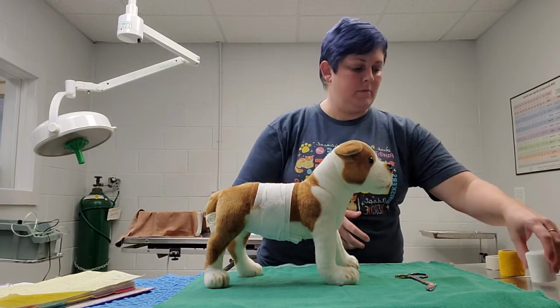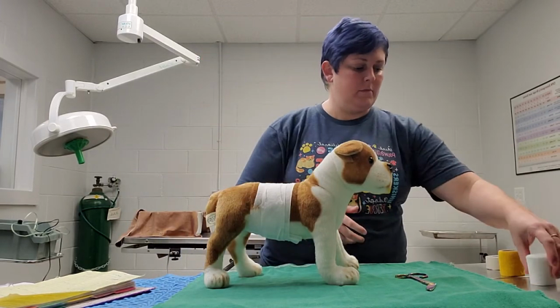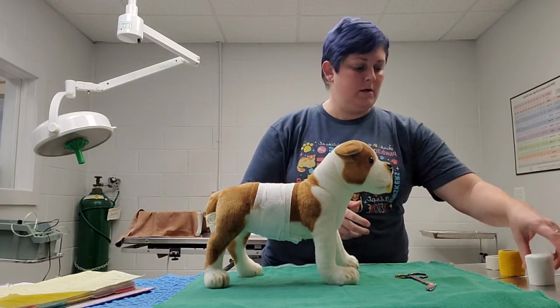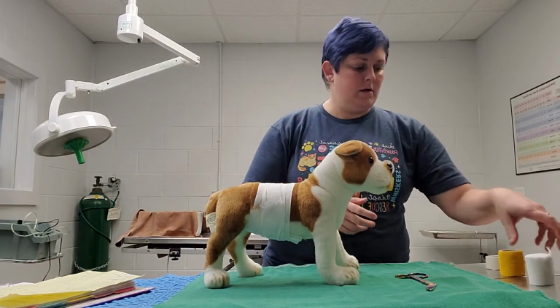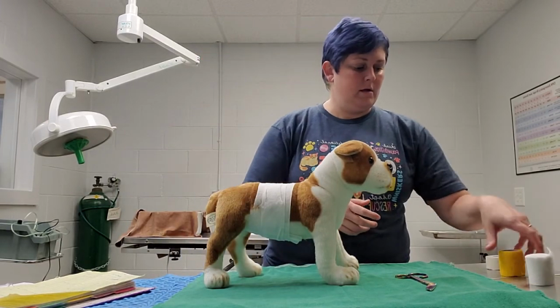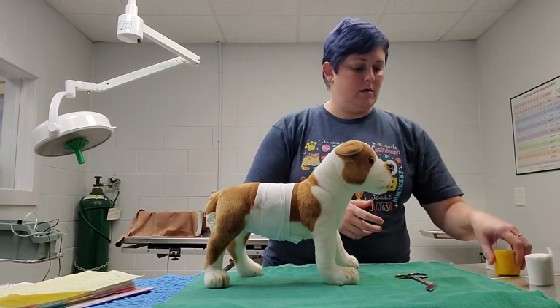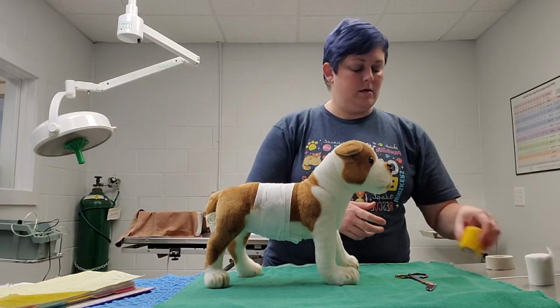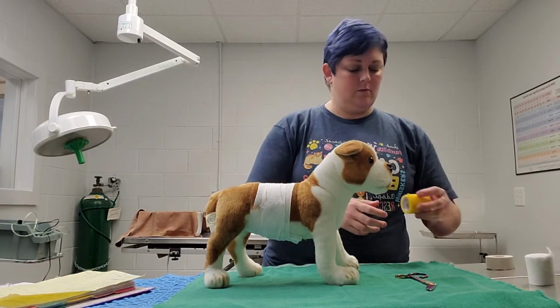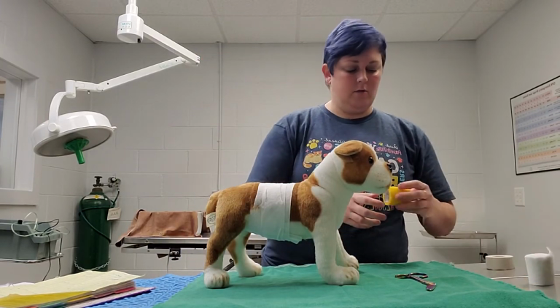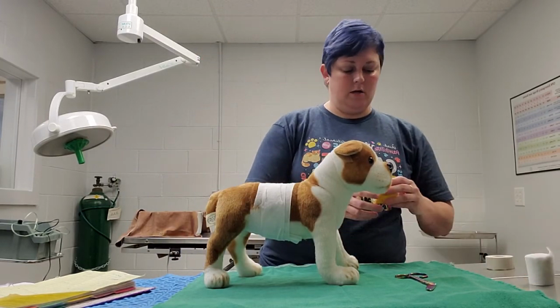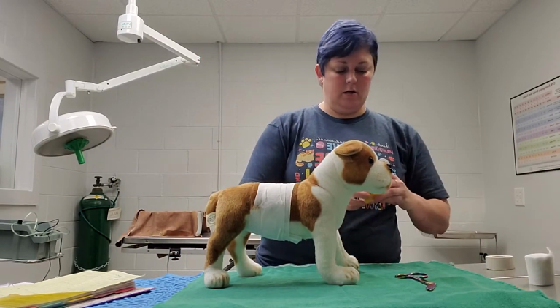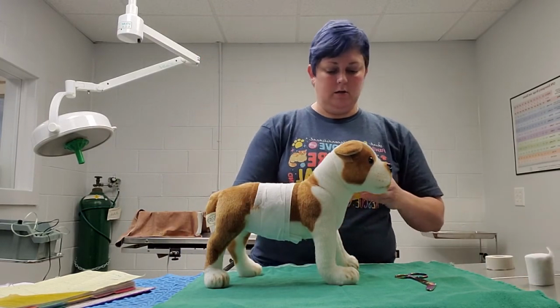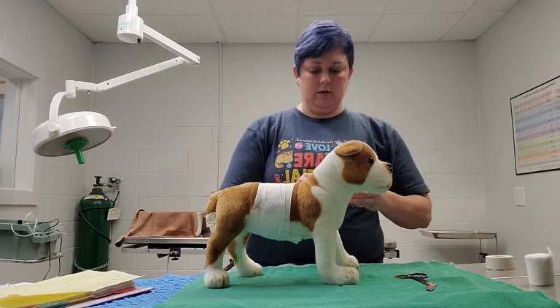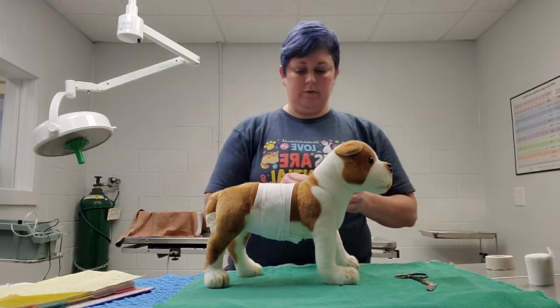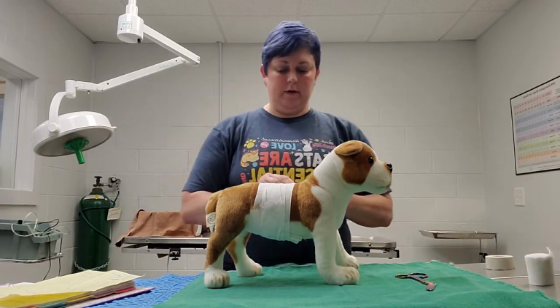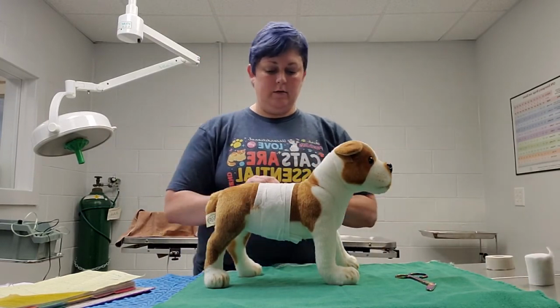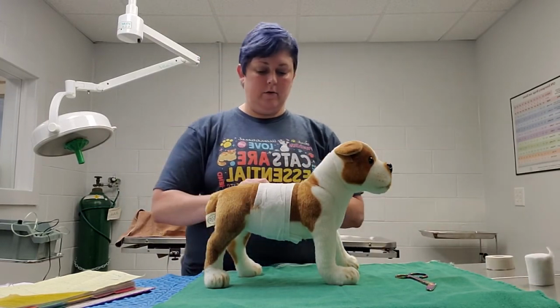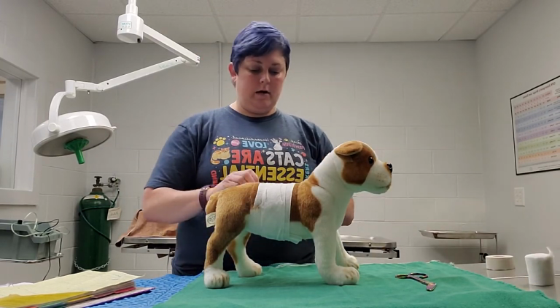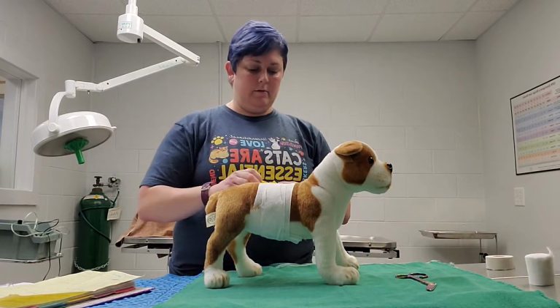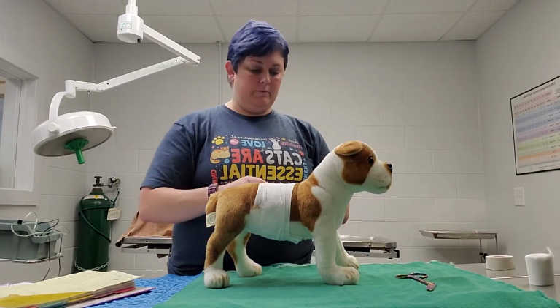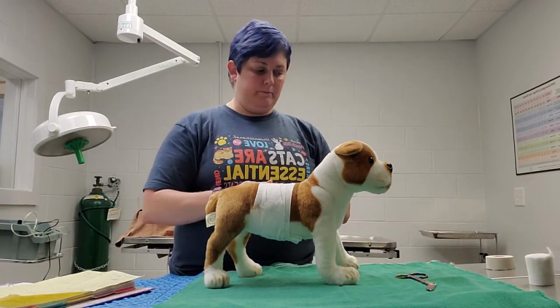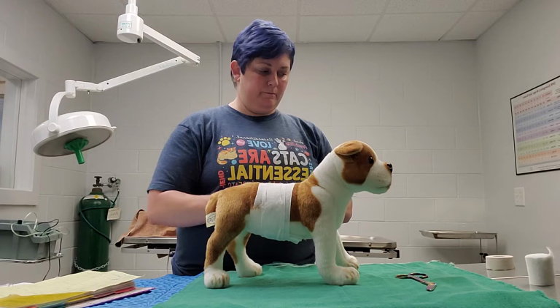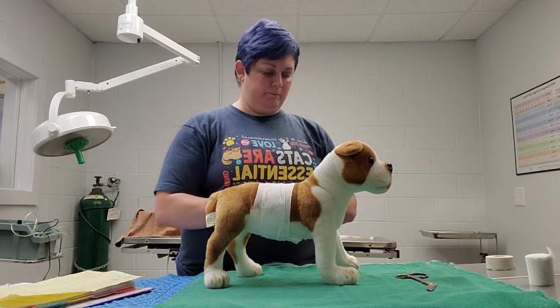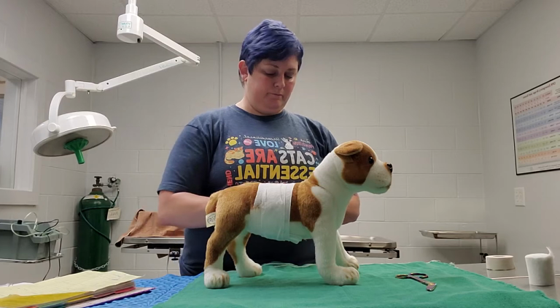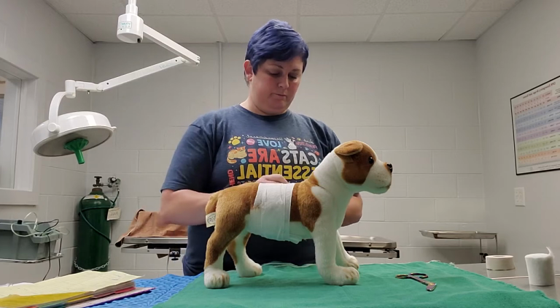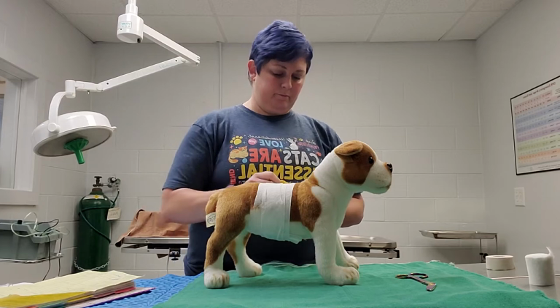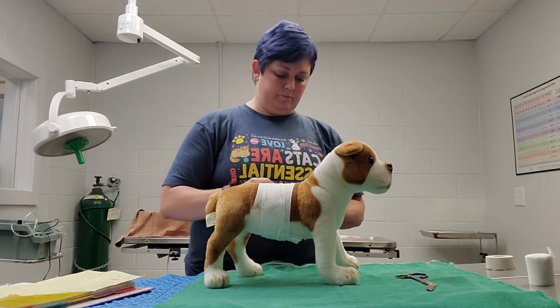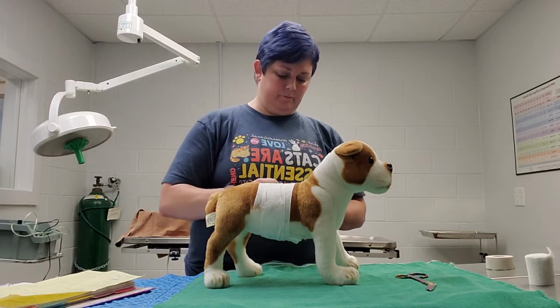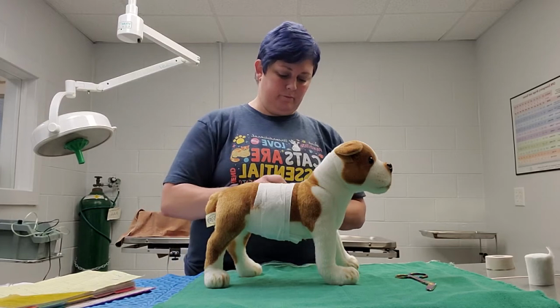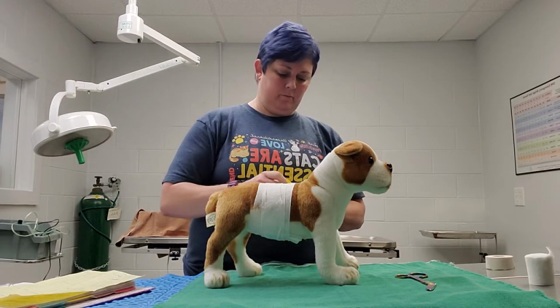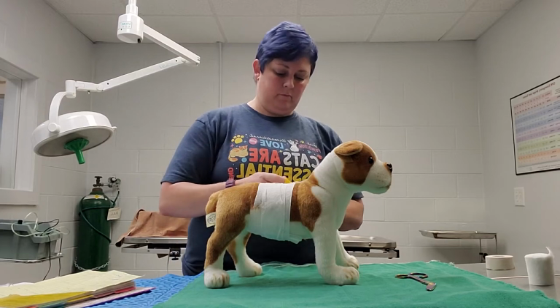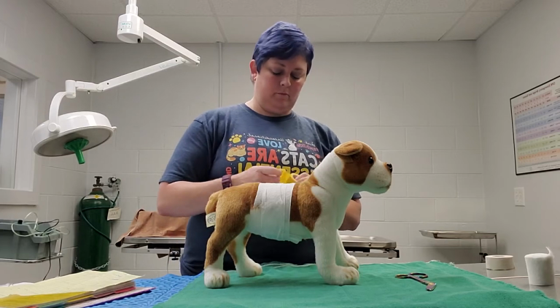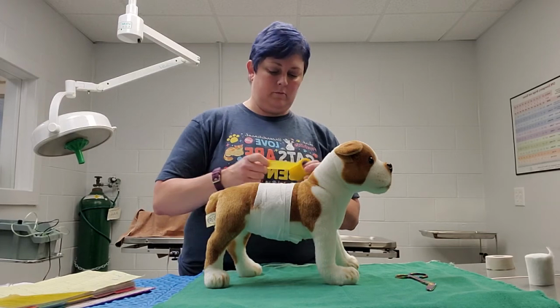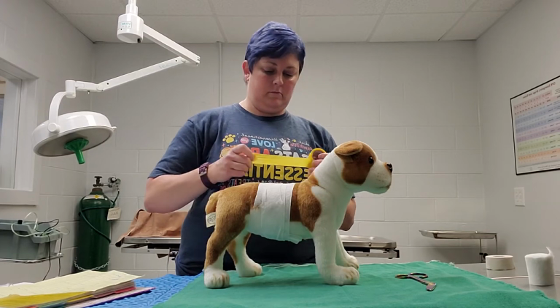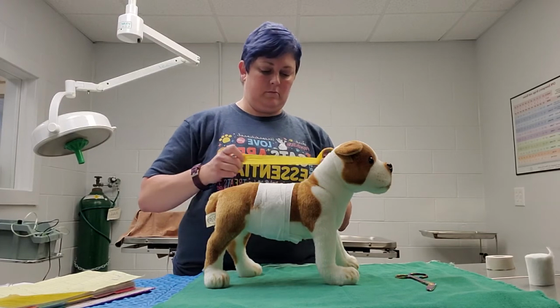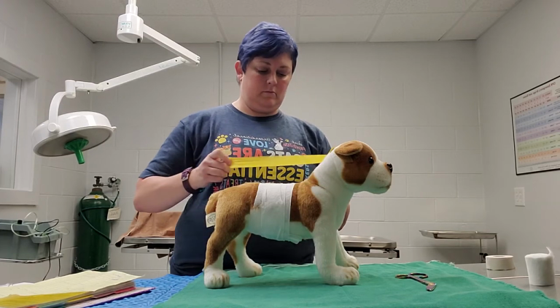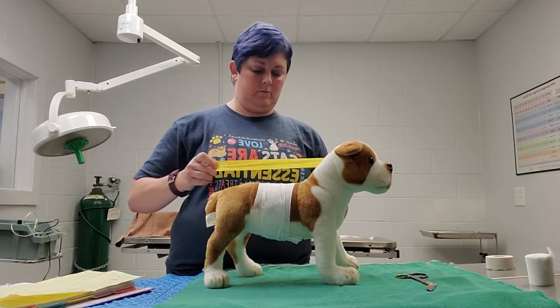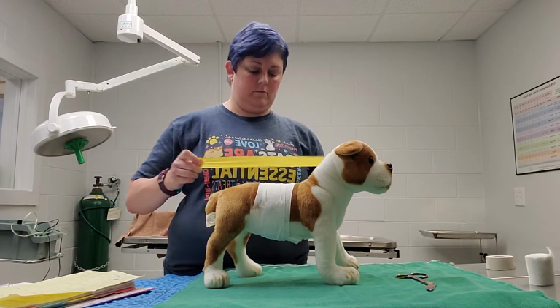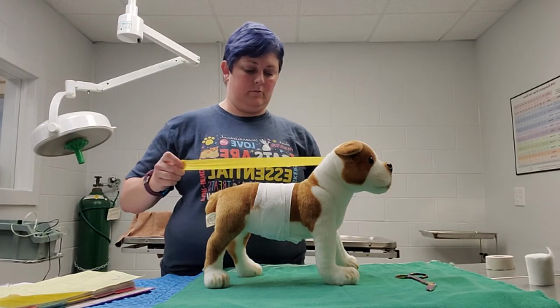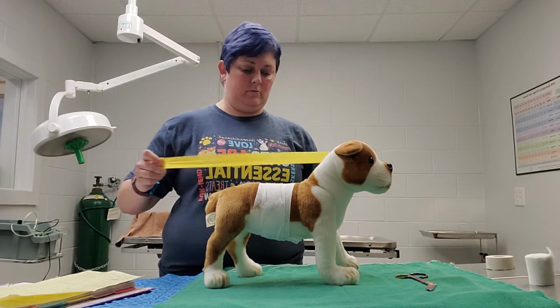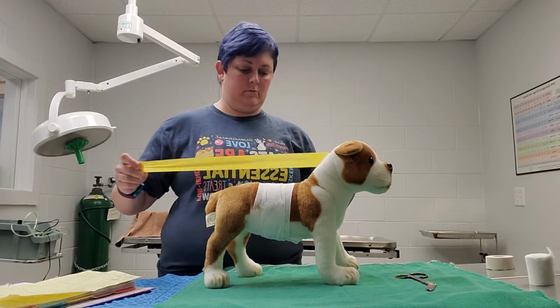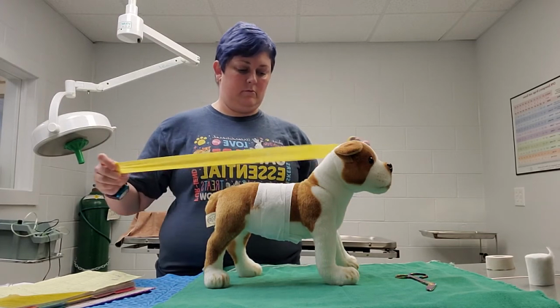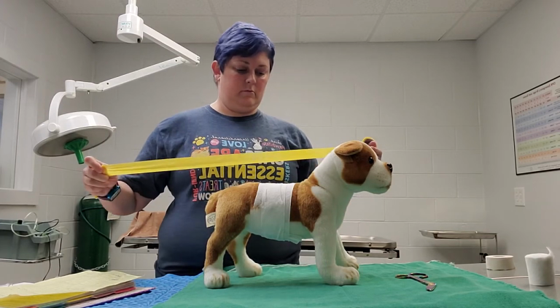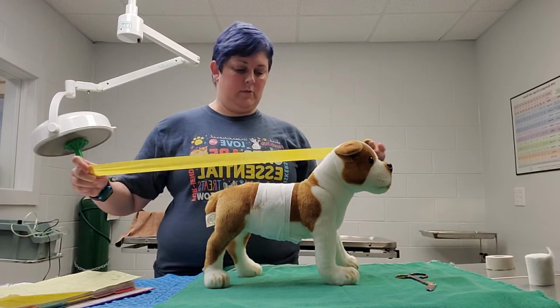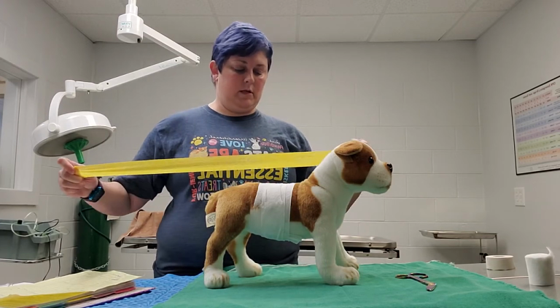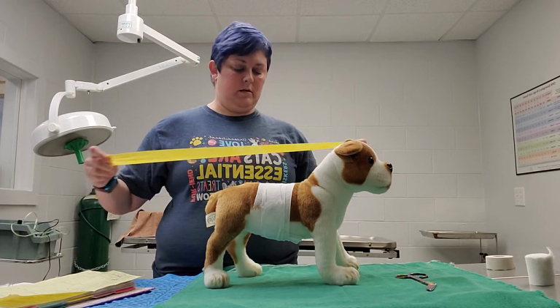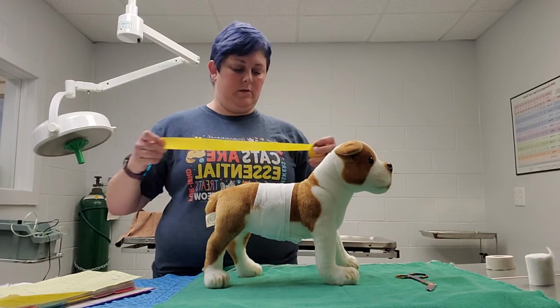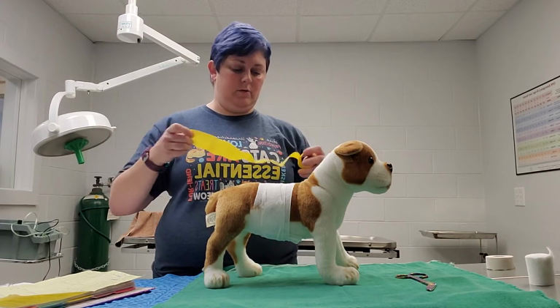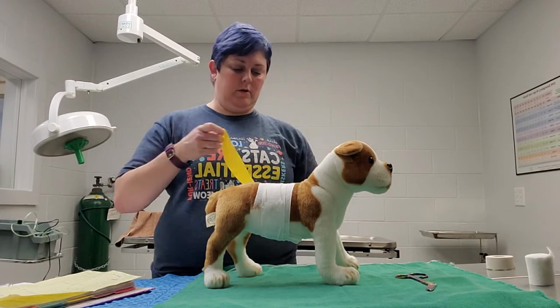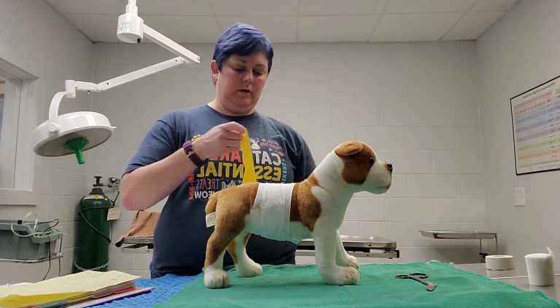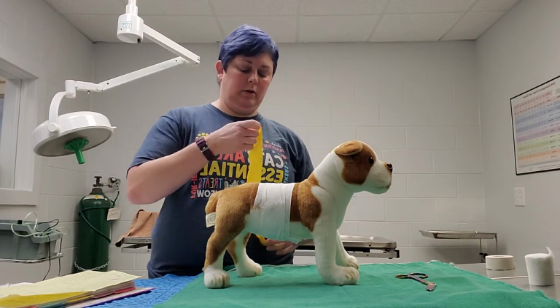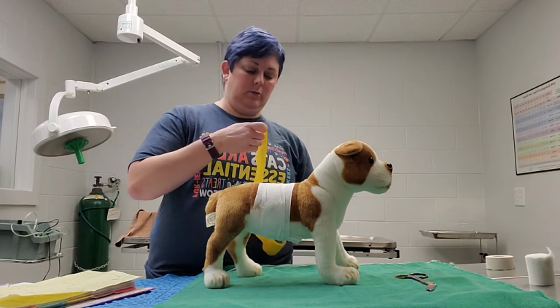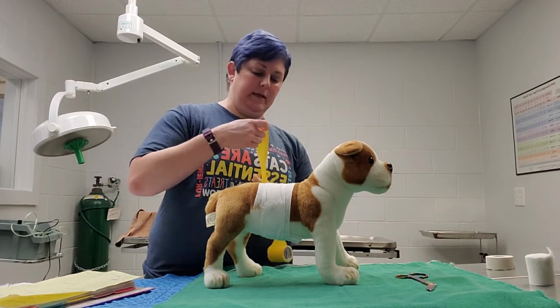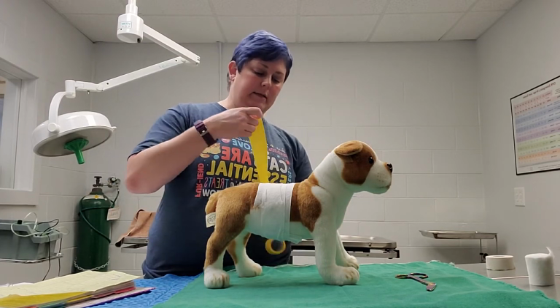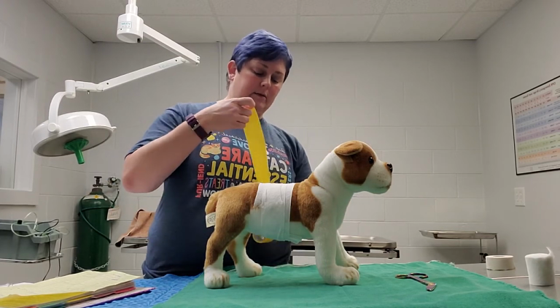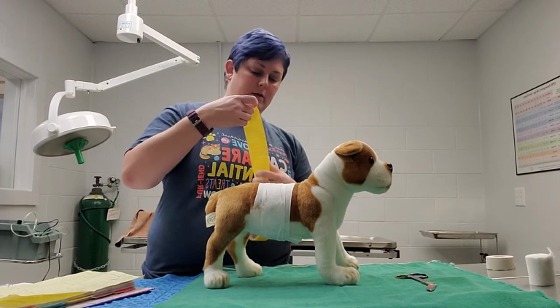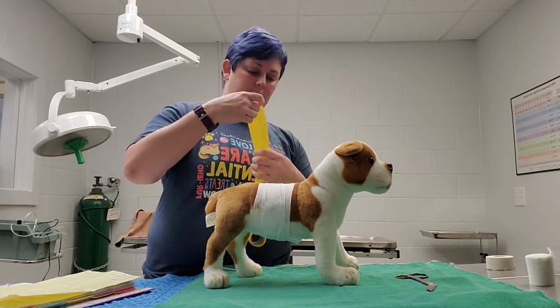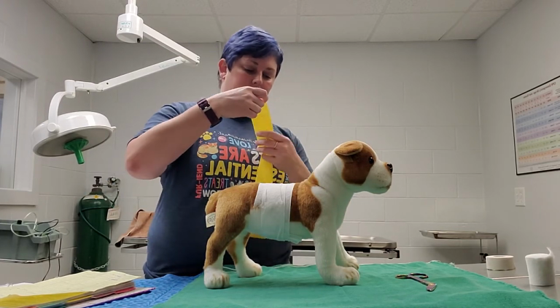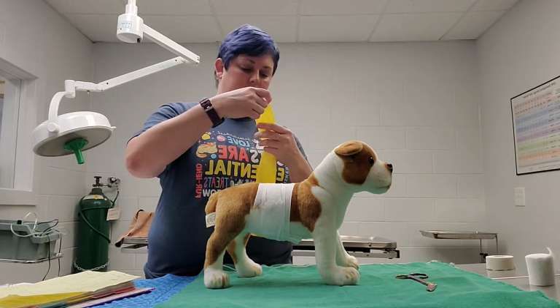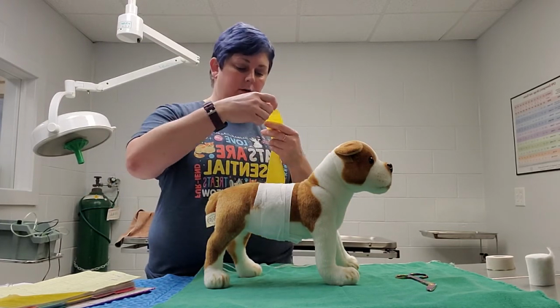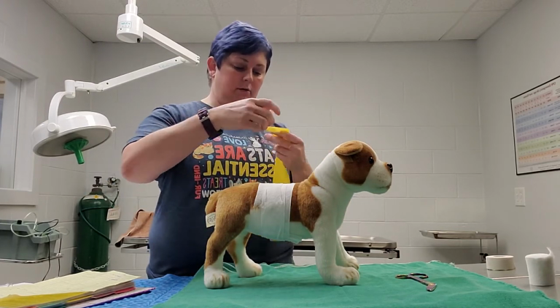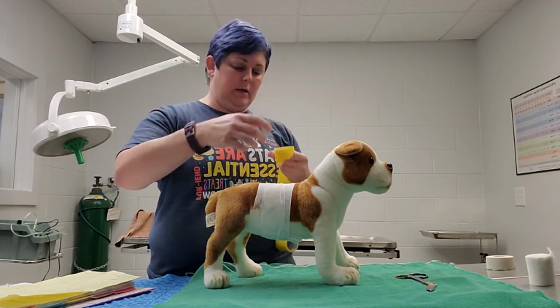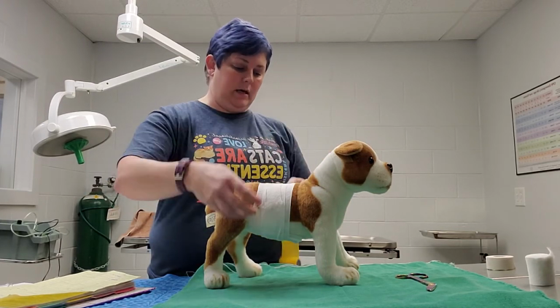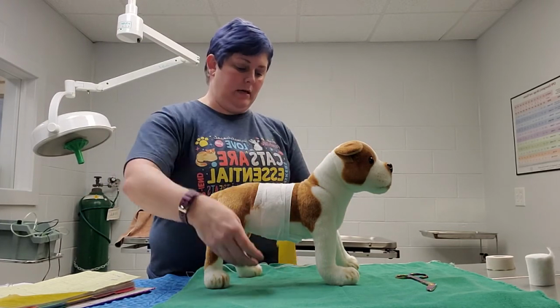Then we're going to use our vet wrap and roll it a little bit so it doesn't get too tight.